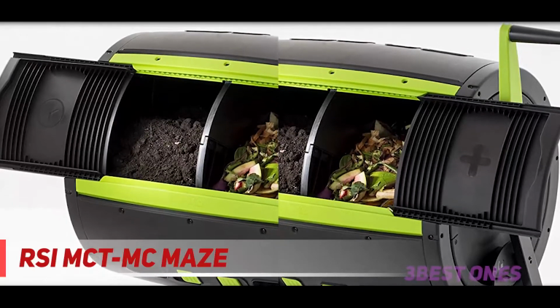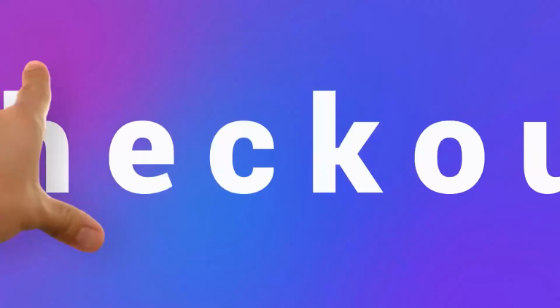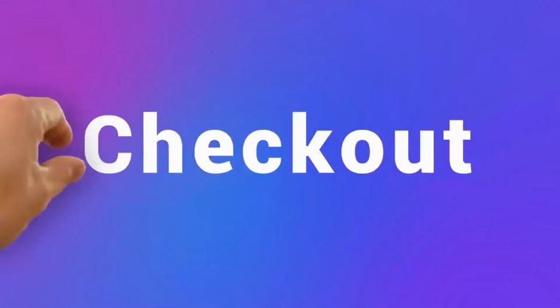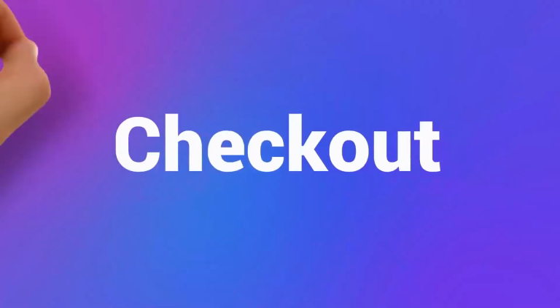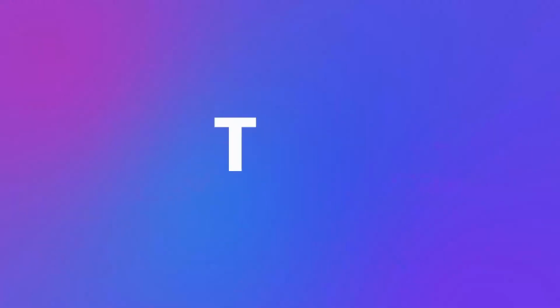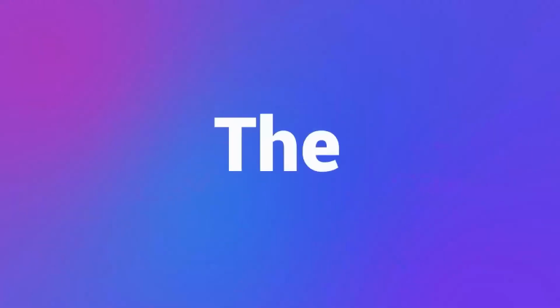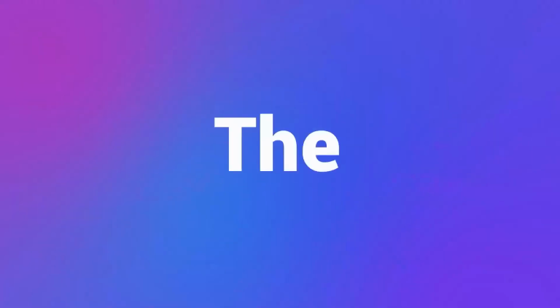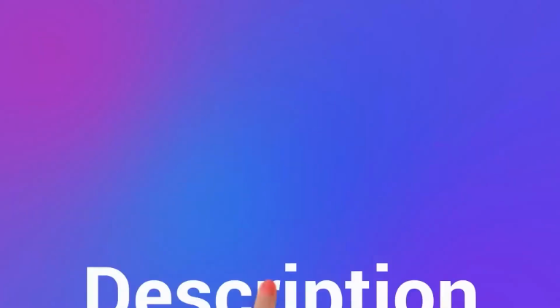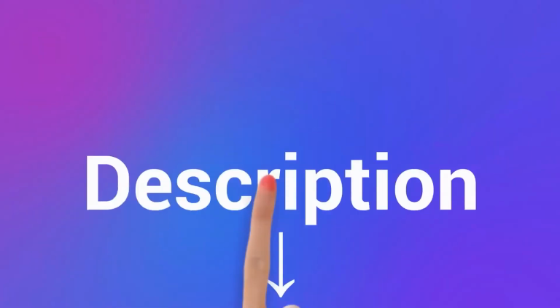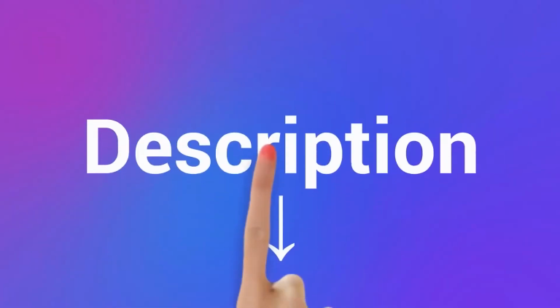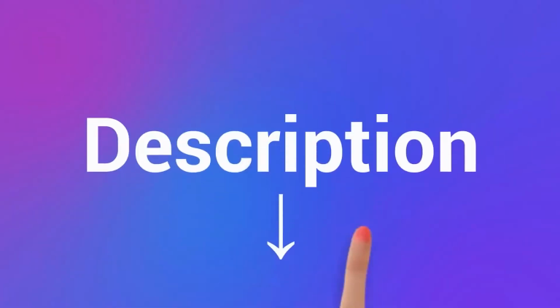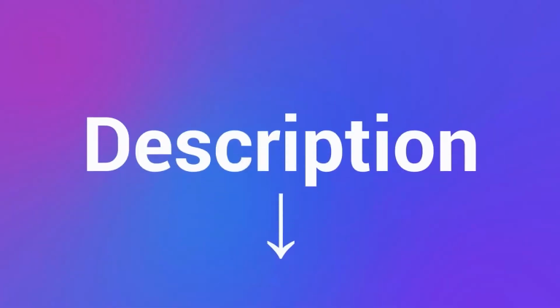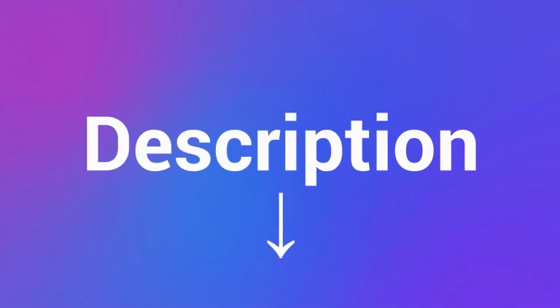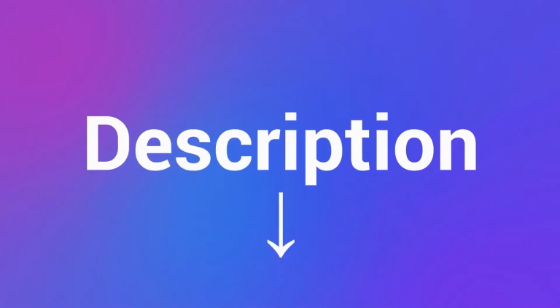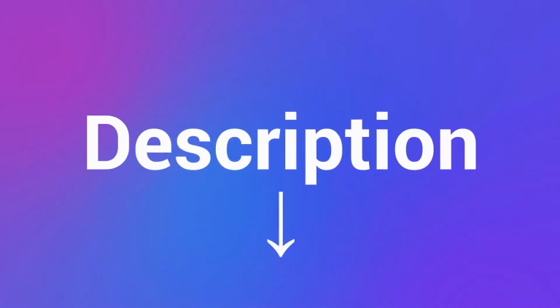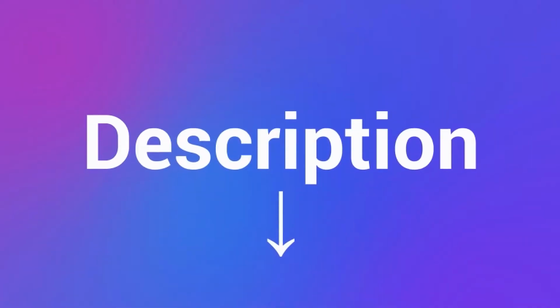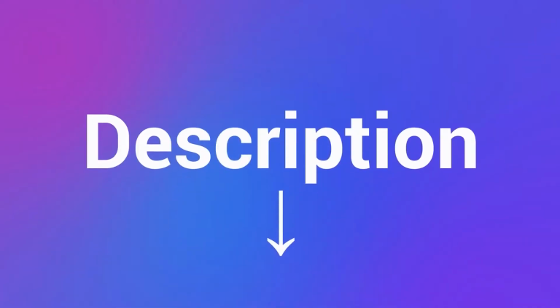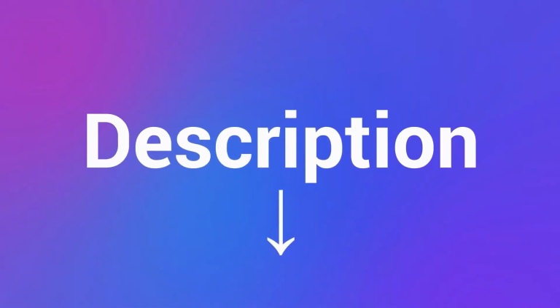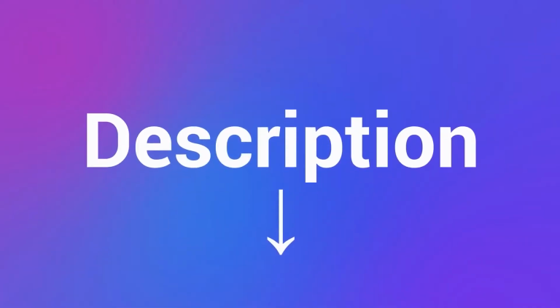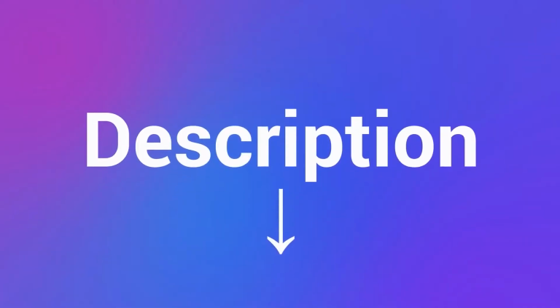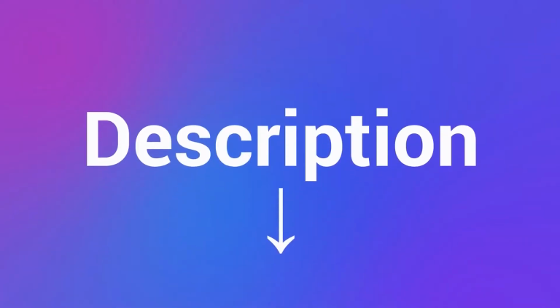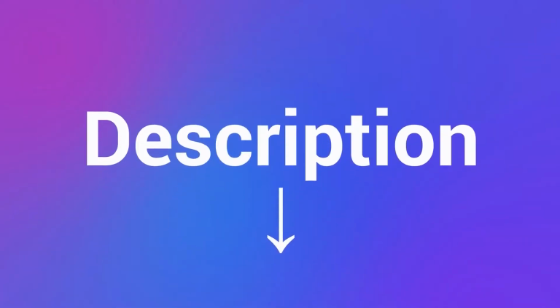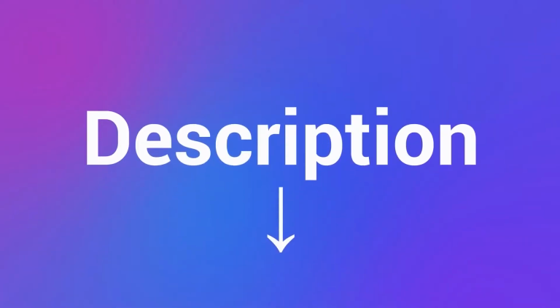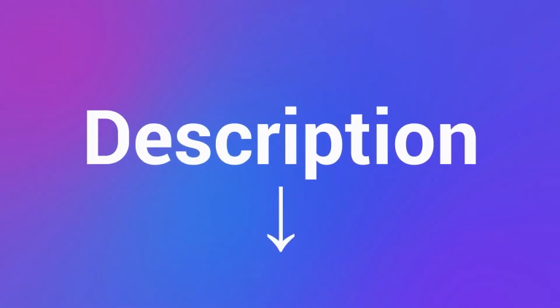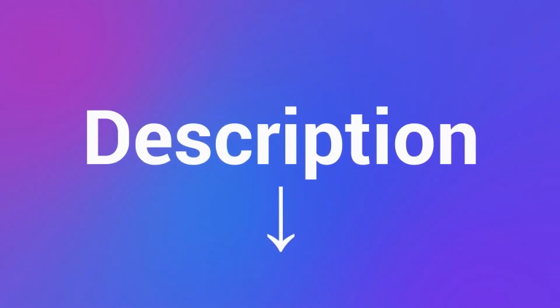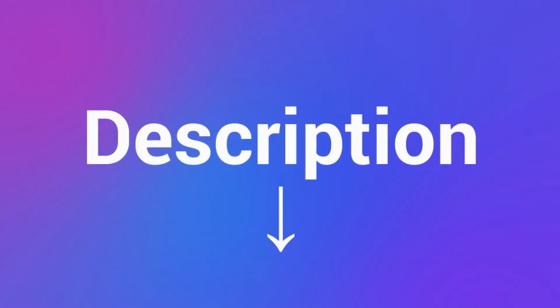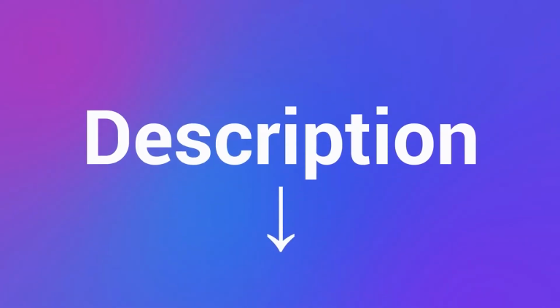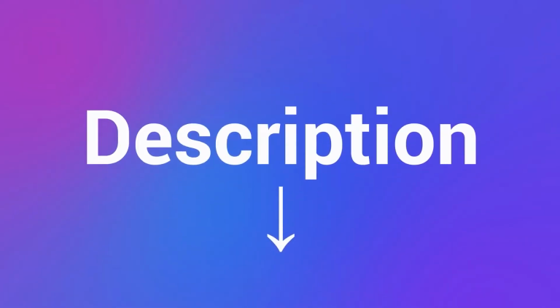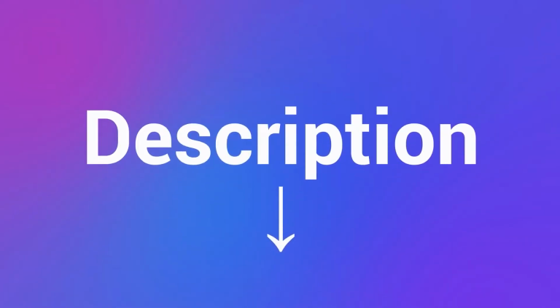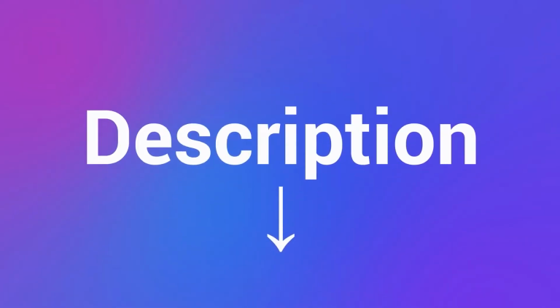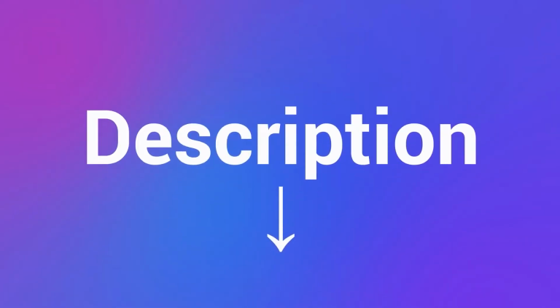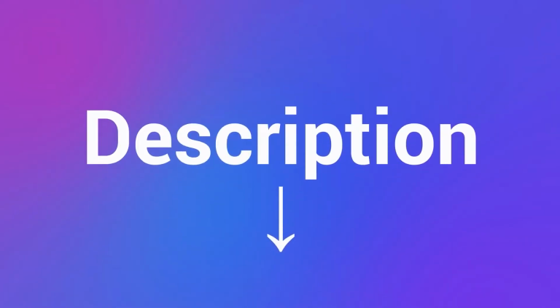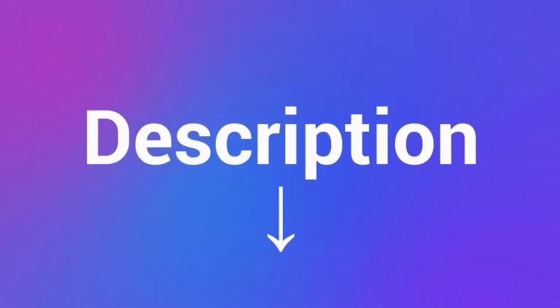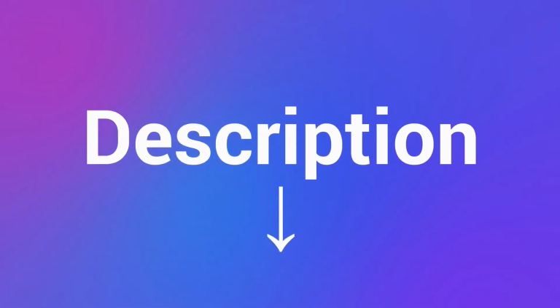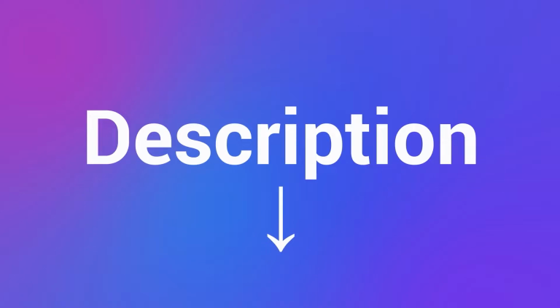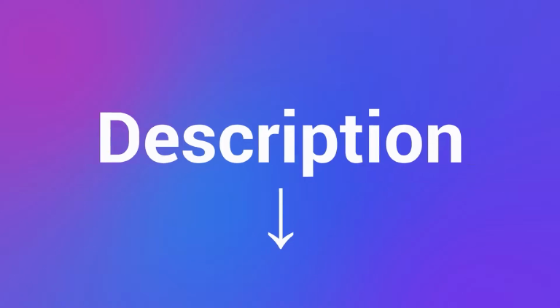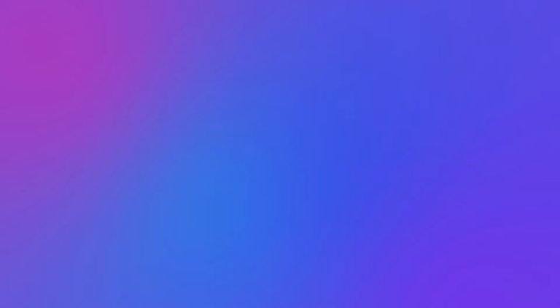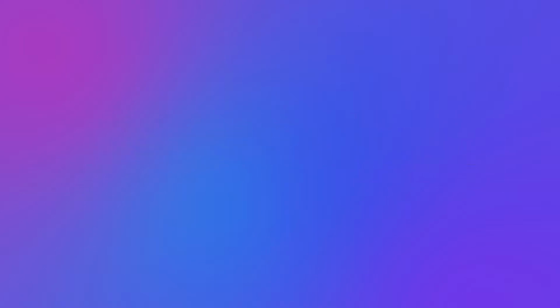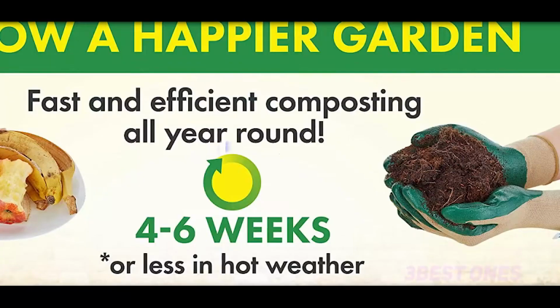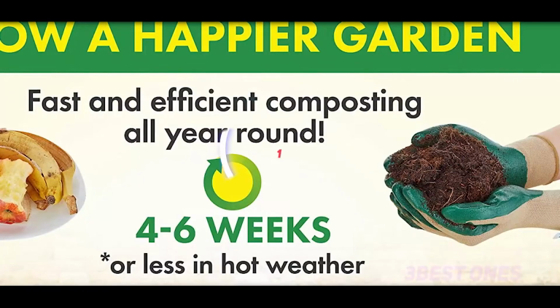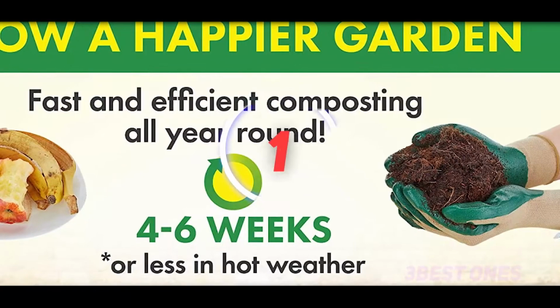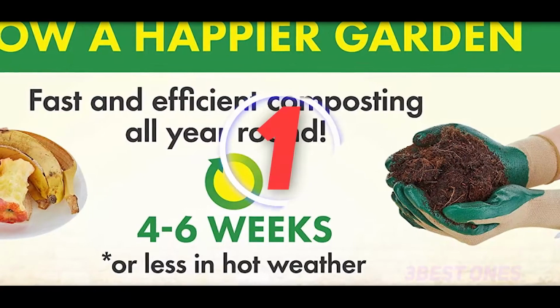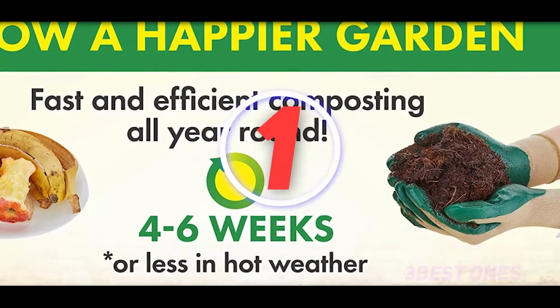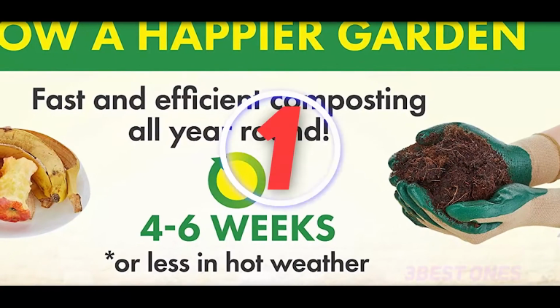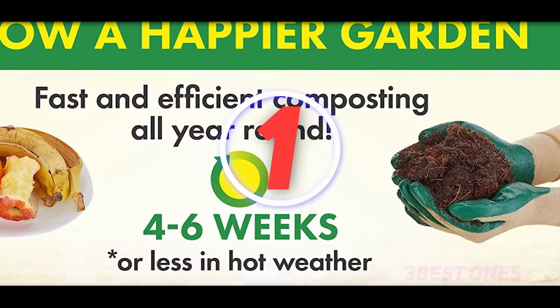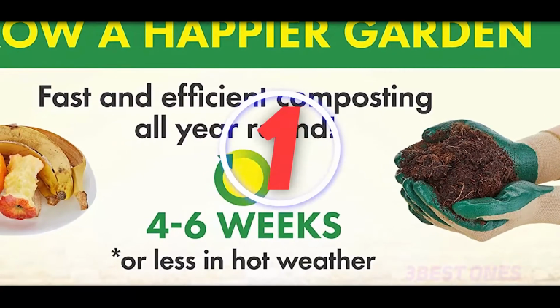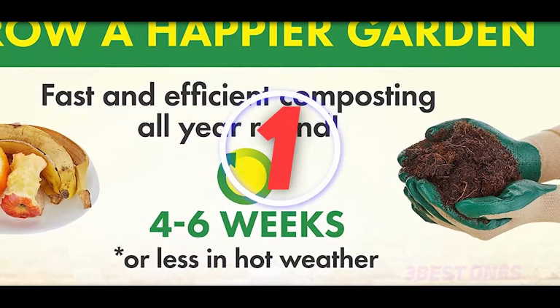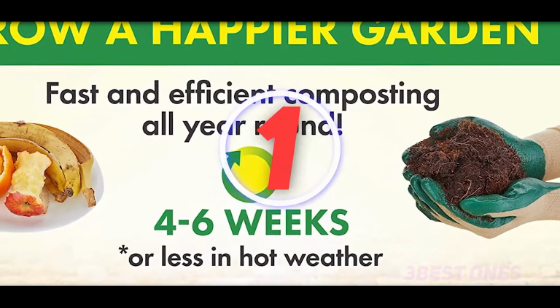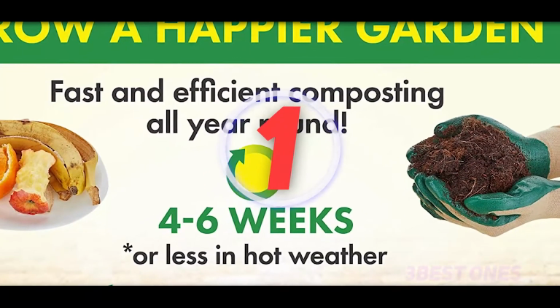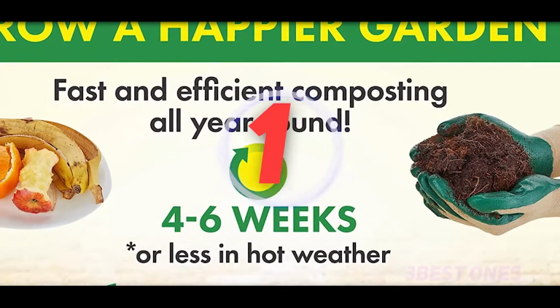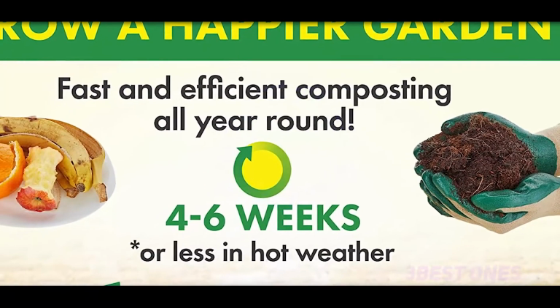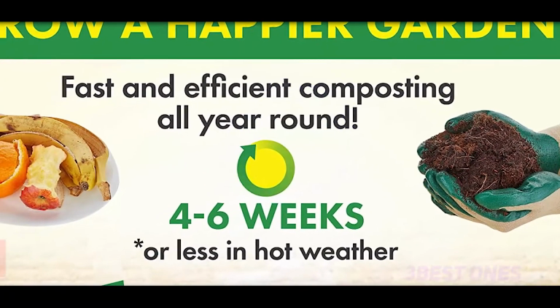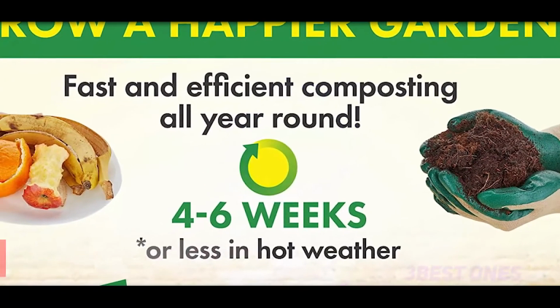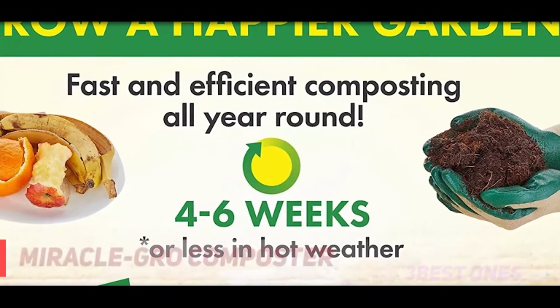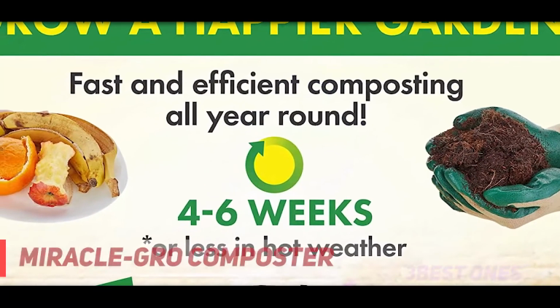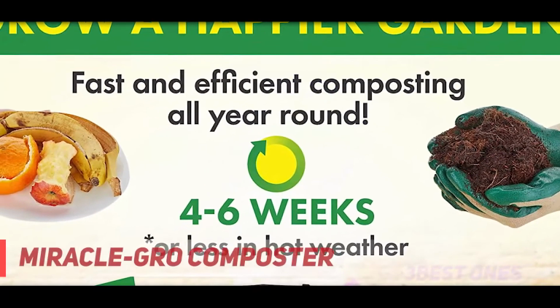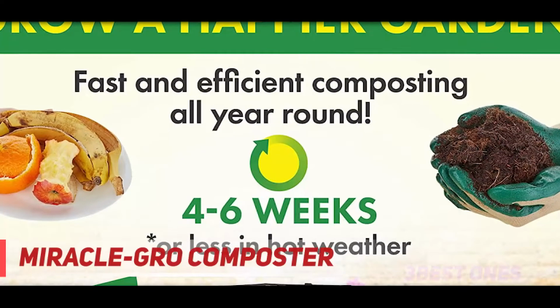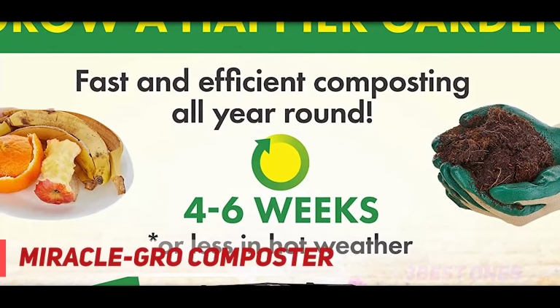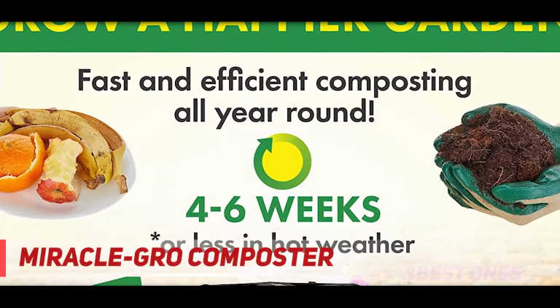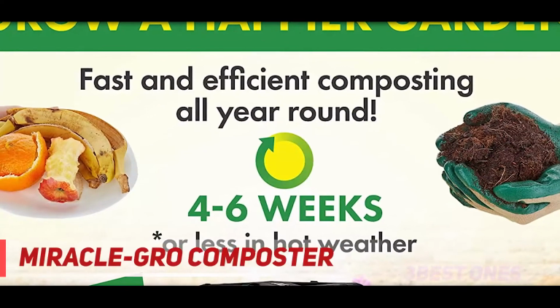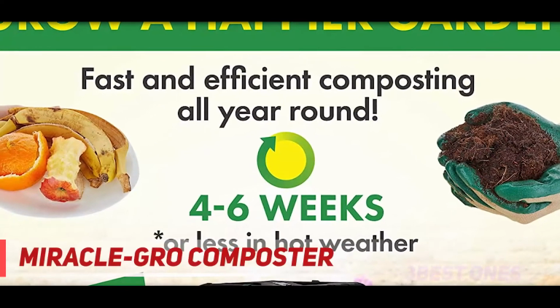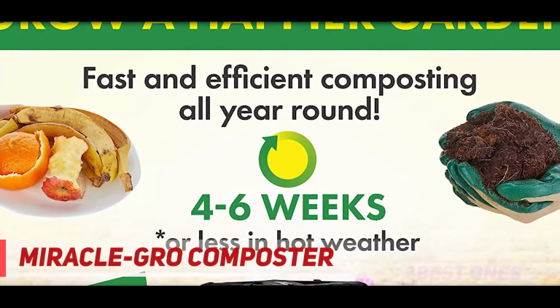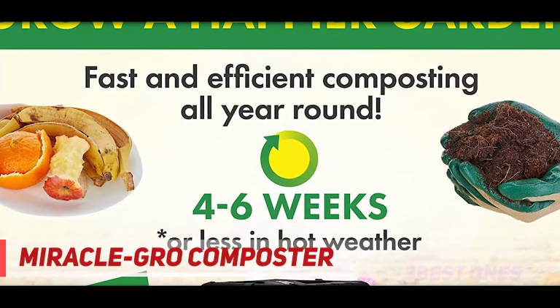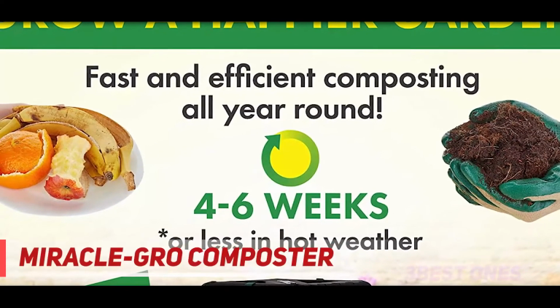Check out the description for more information and the latest price. And number one on this list: the Miracle-Gro composter.